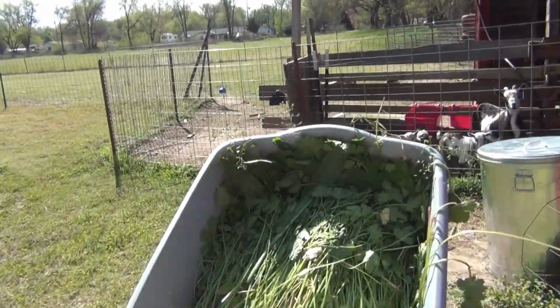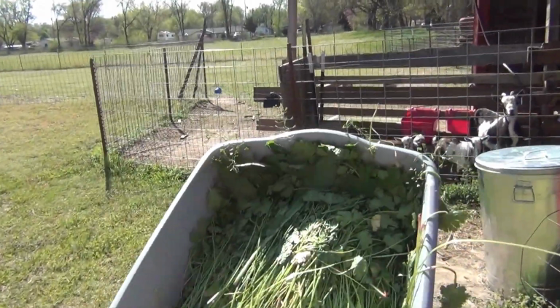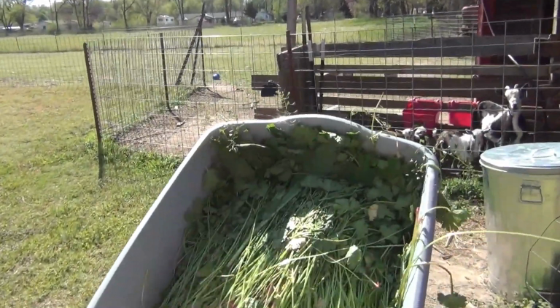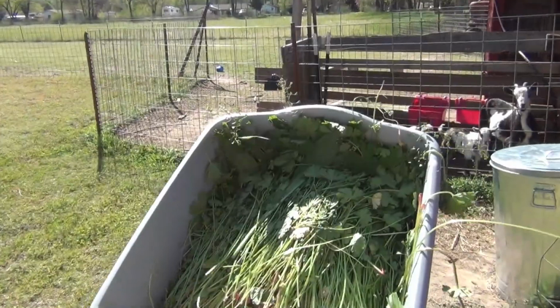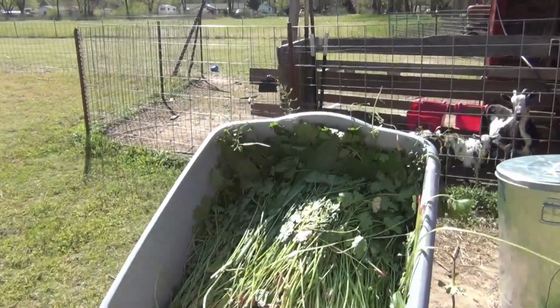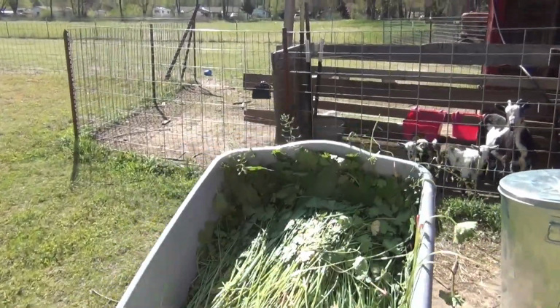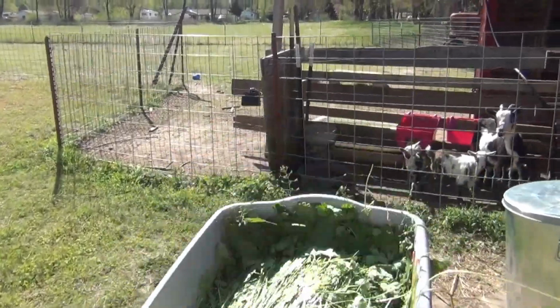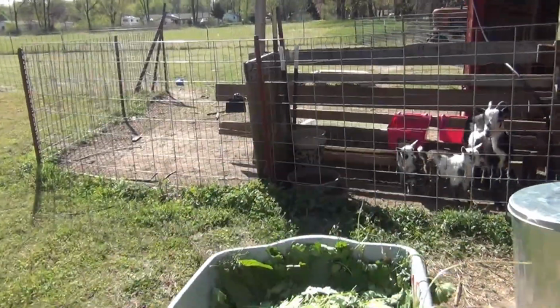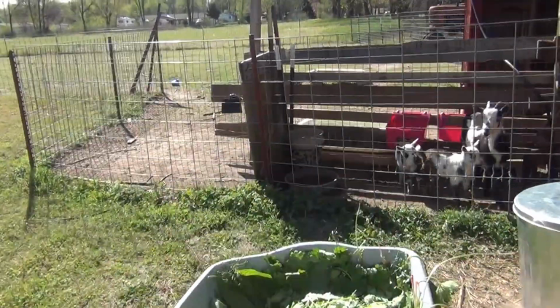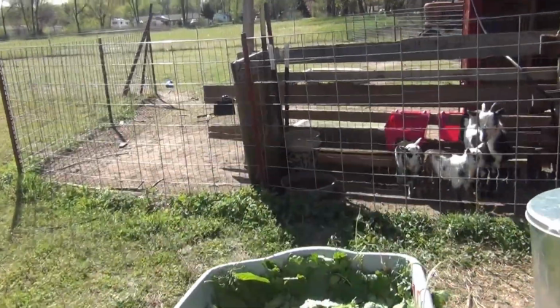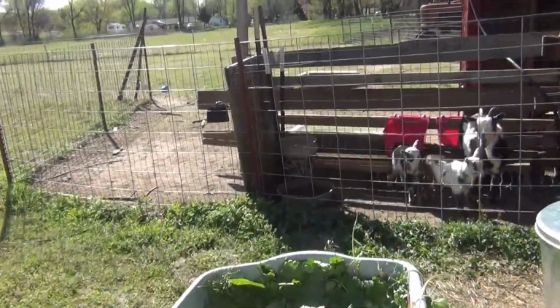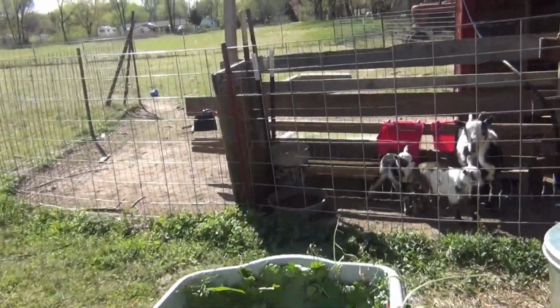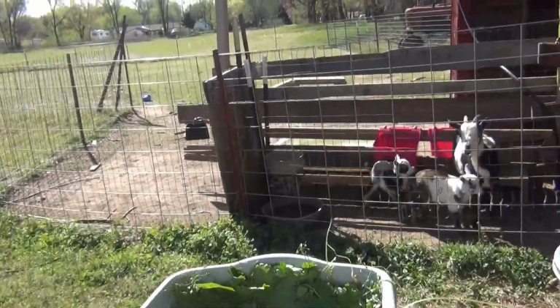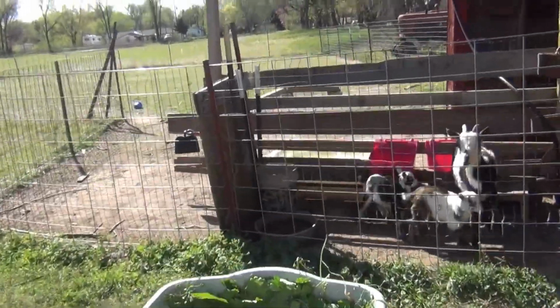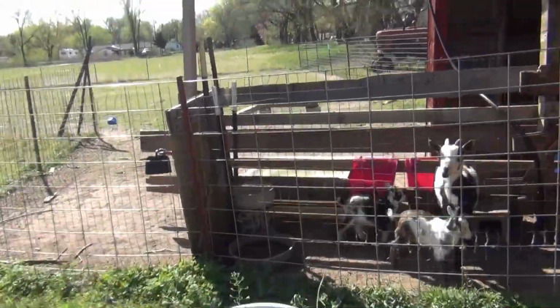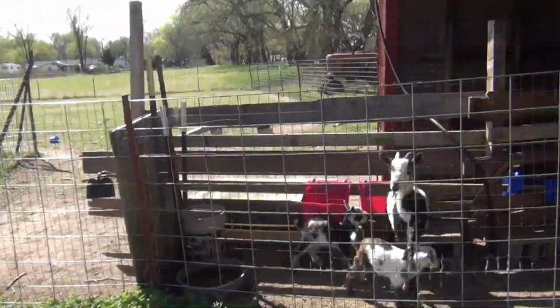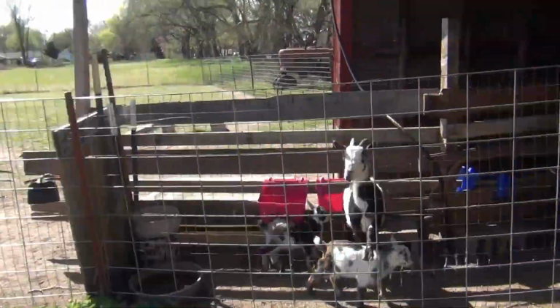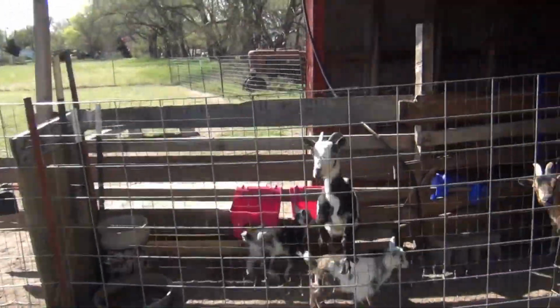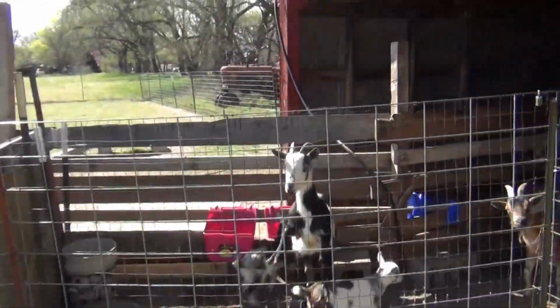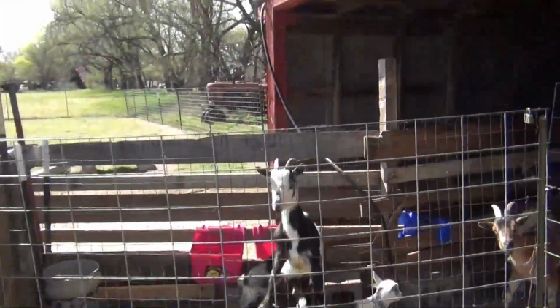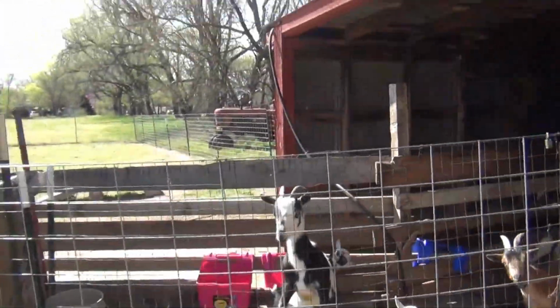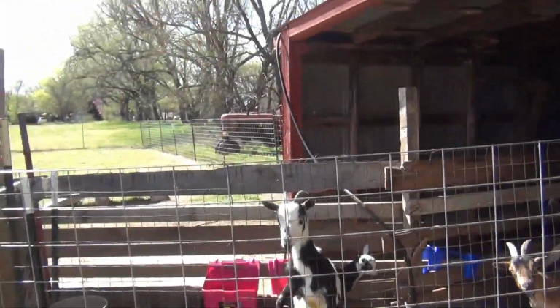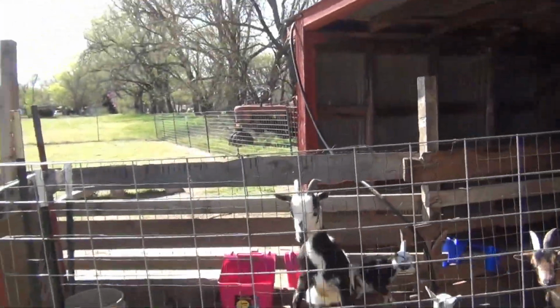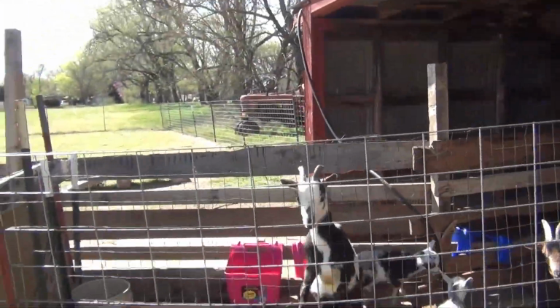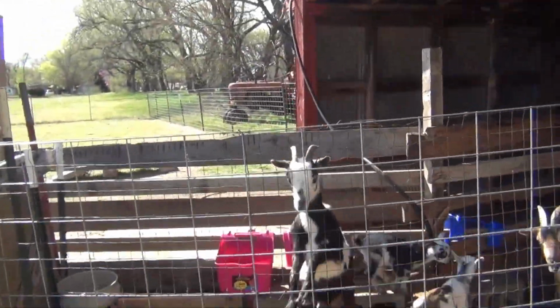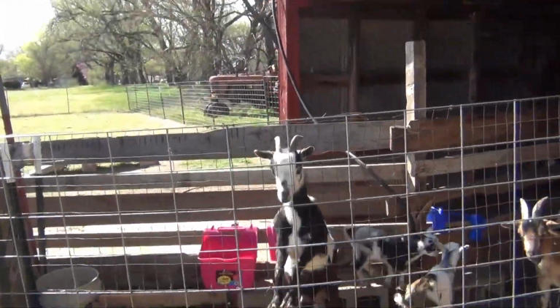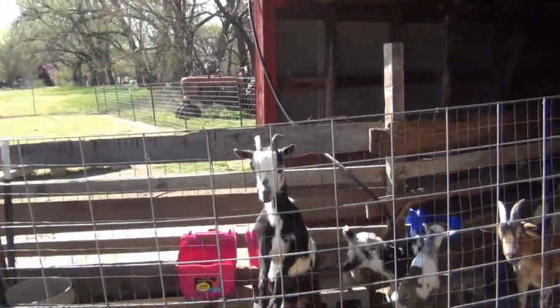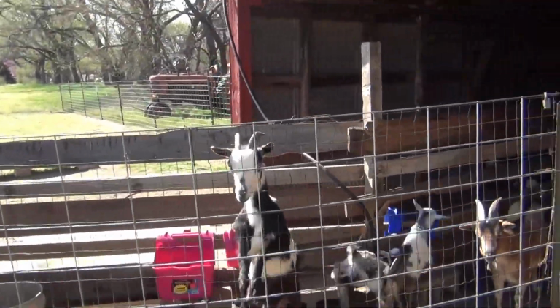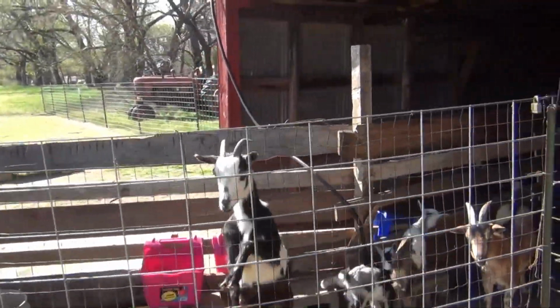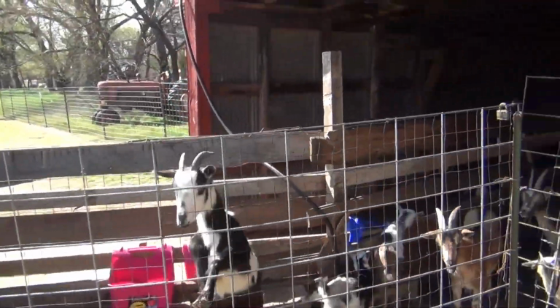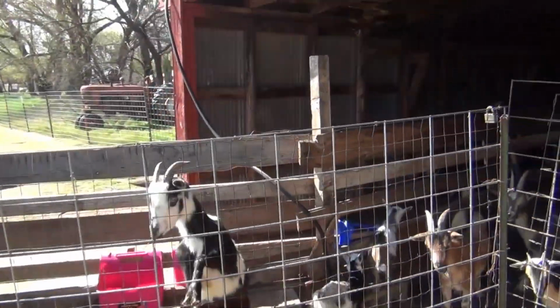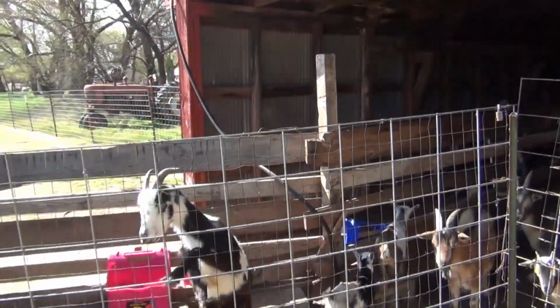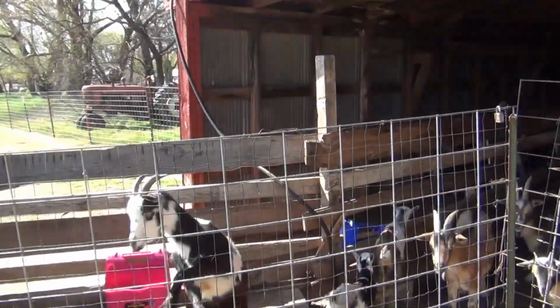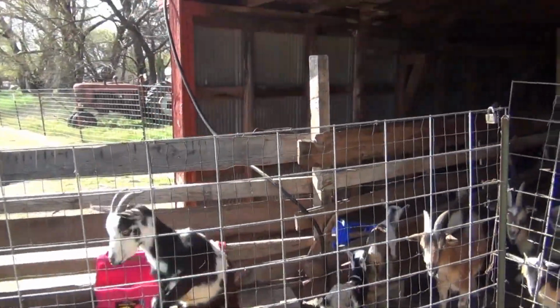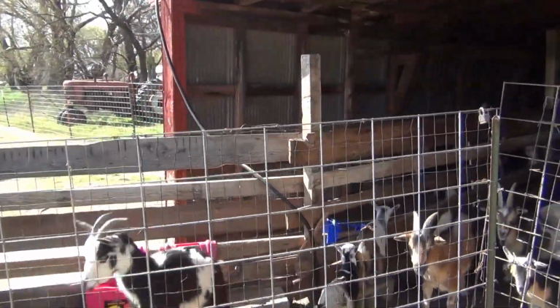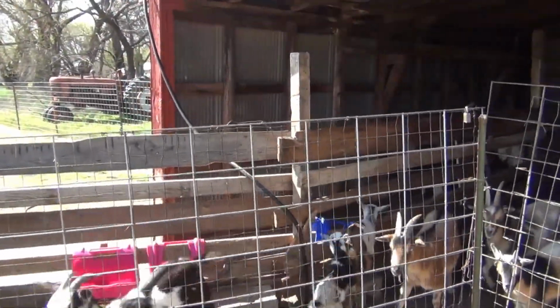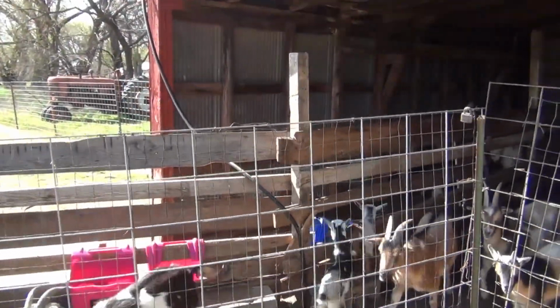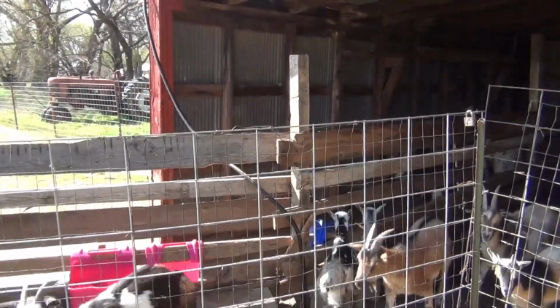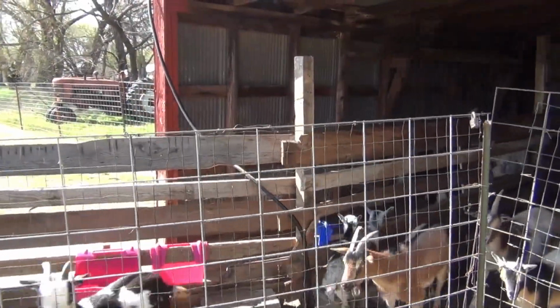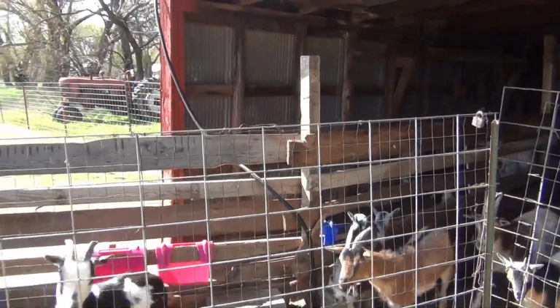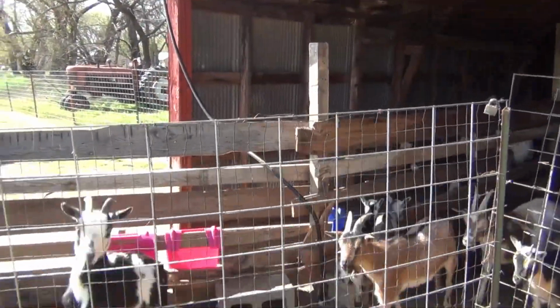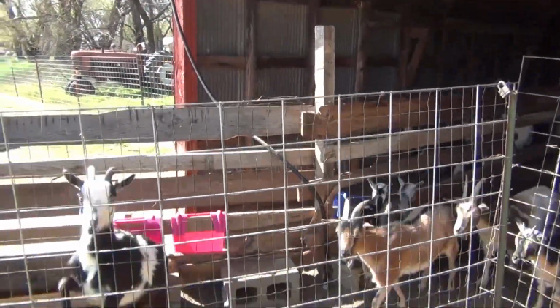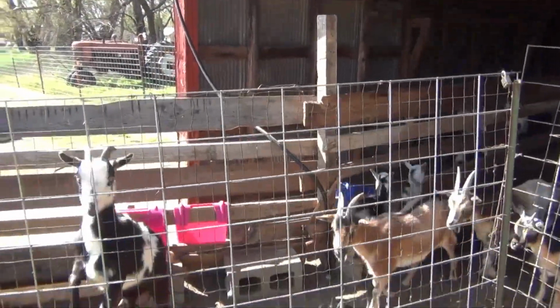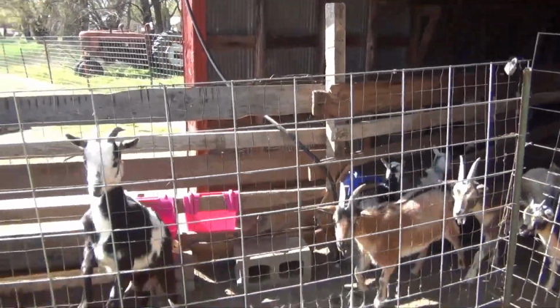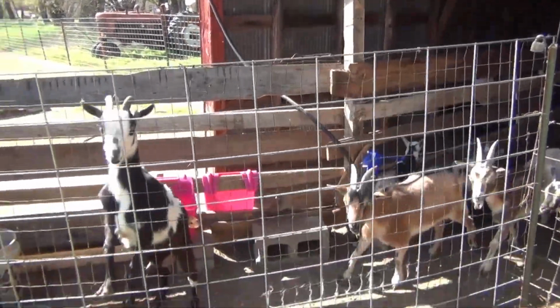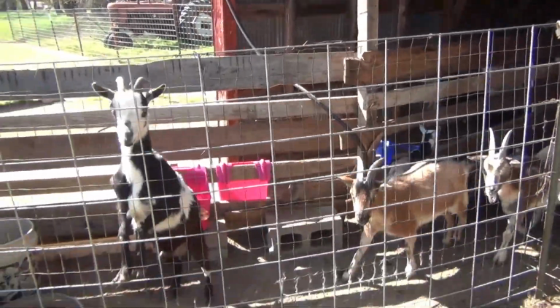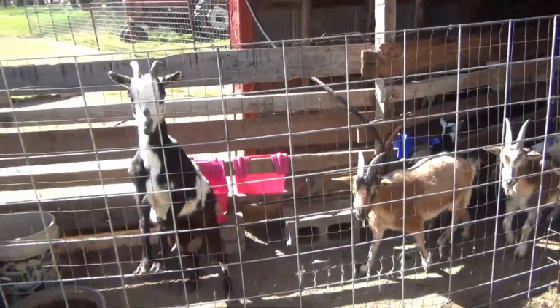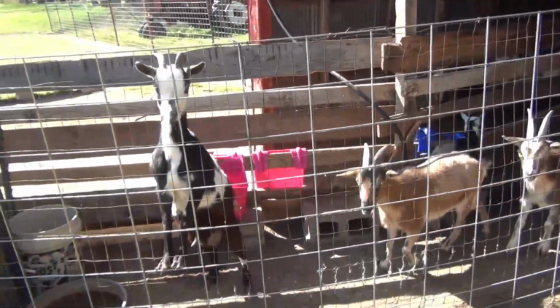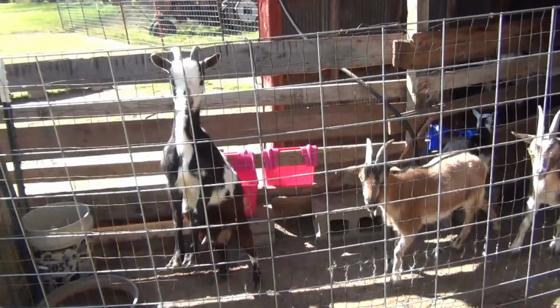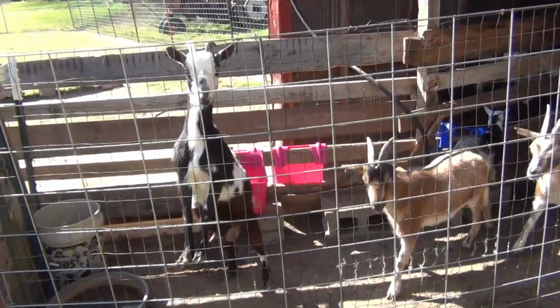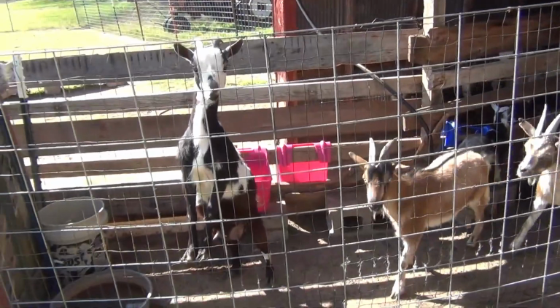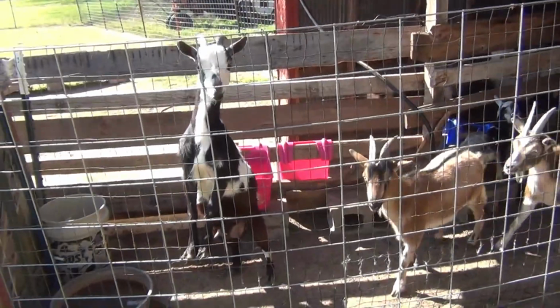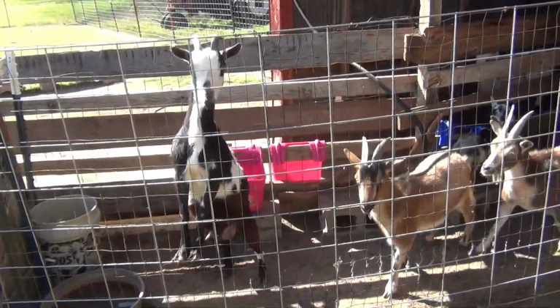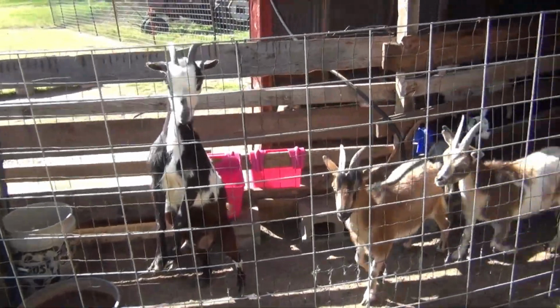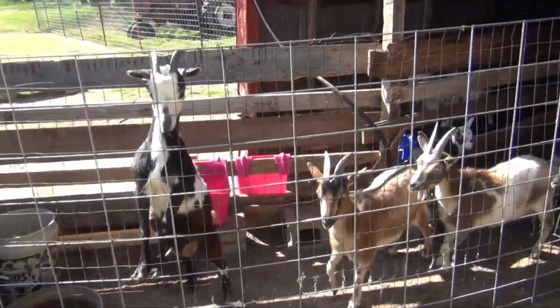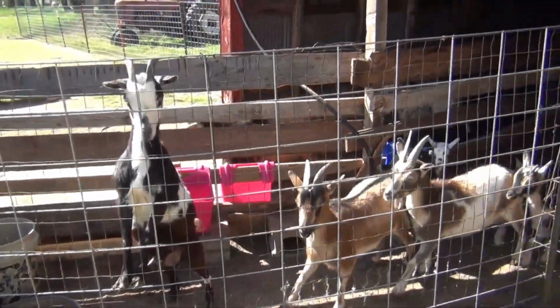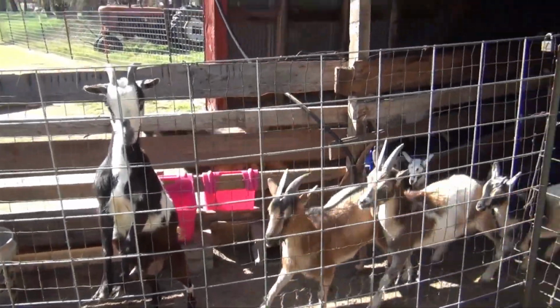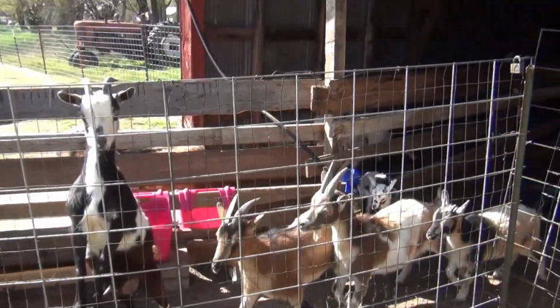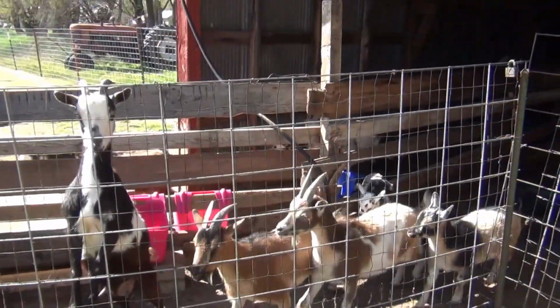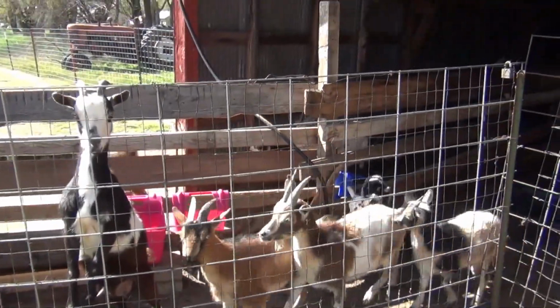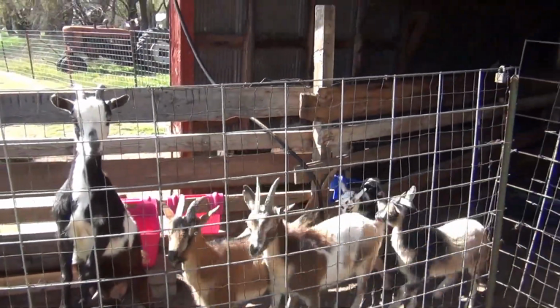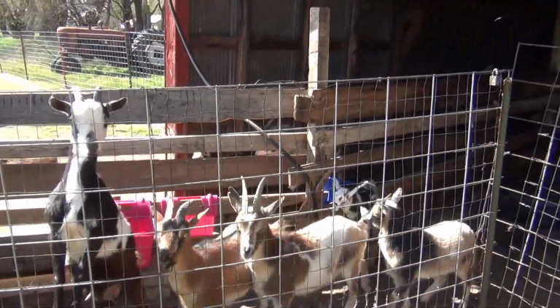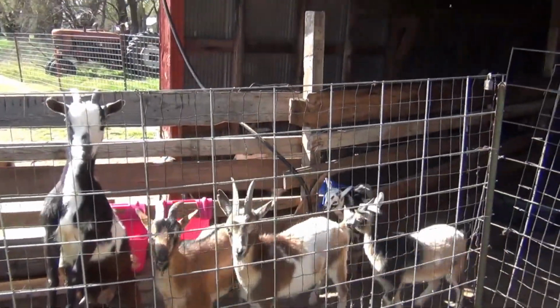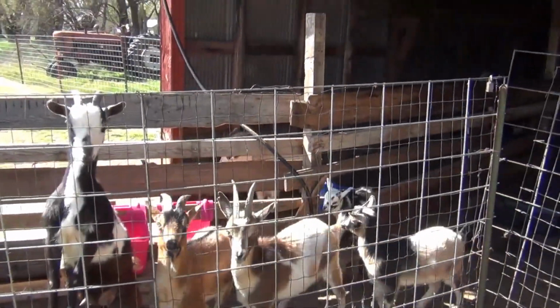I got one extra container left, I'm just going to feed it to these goats. Mamas, they love it — they go crazy over it.